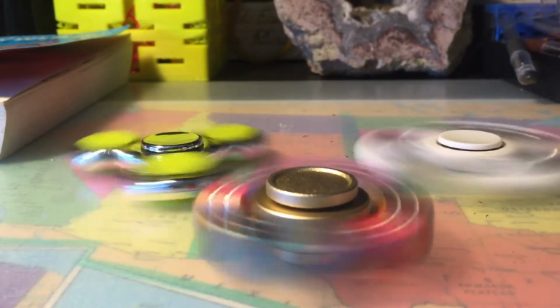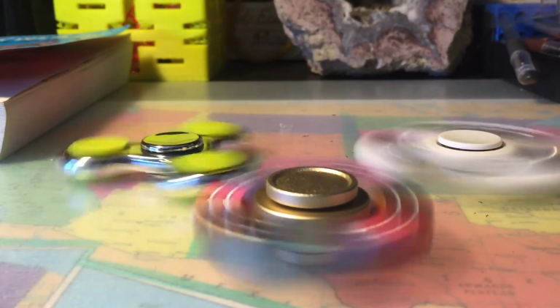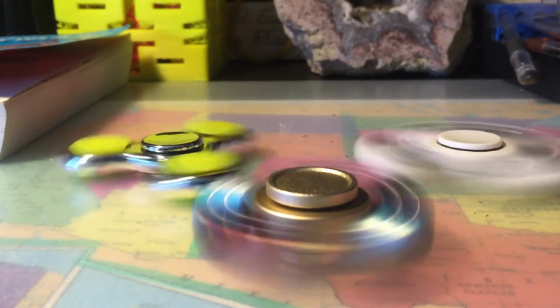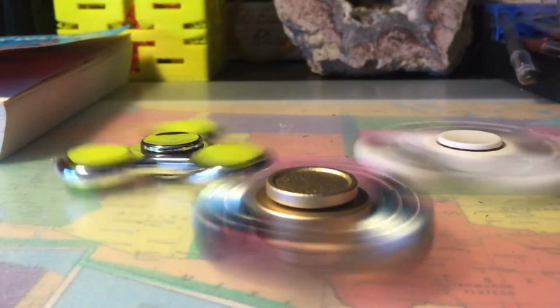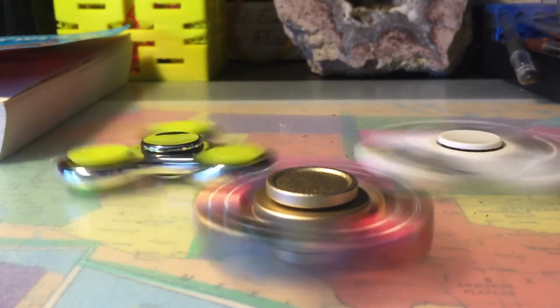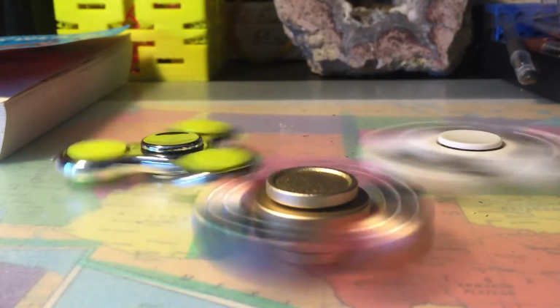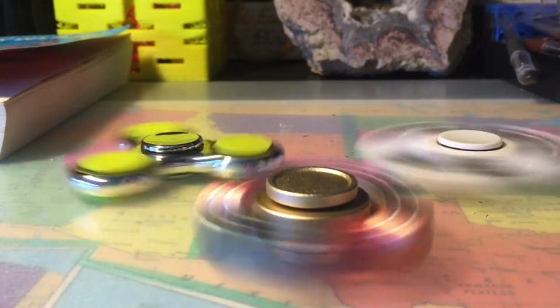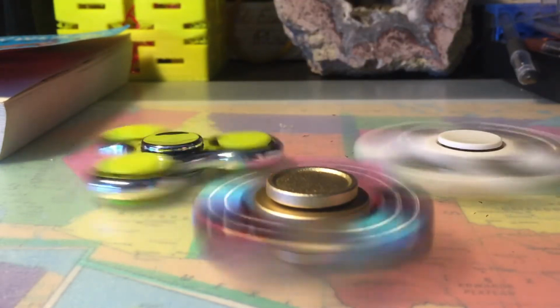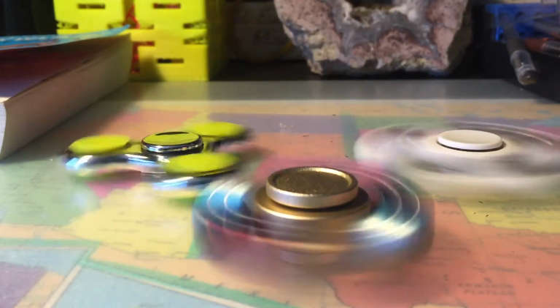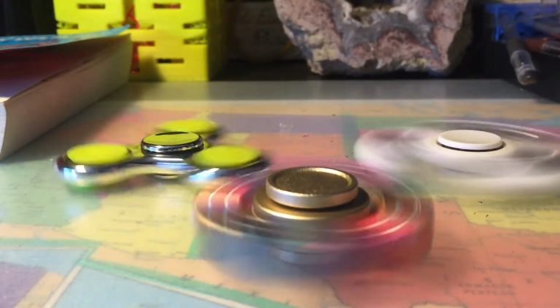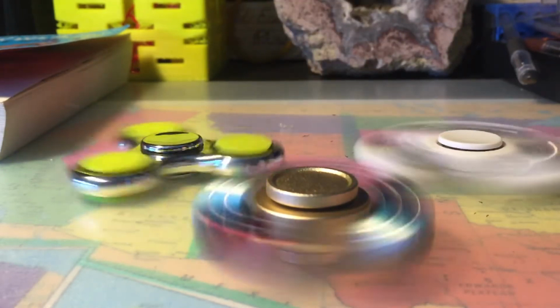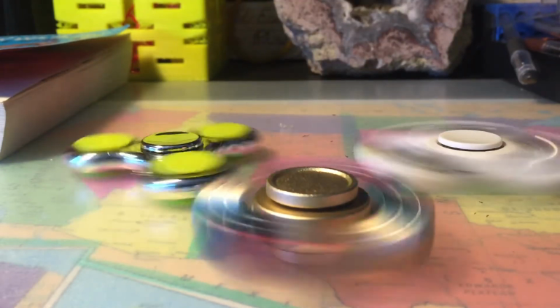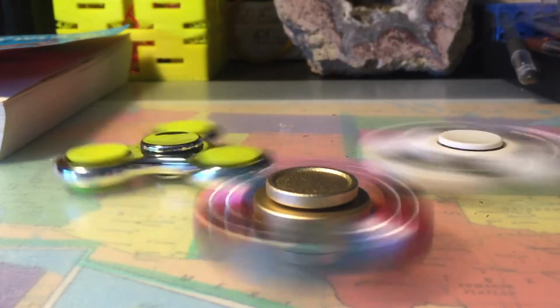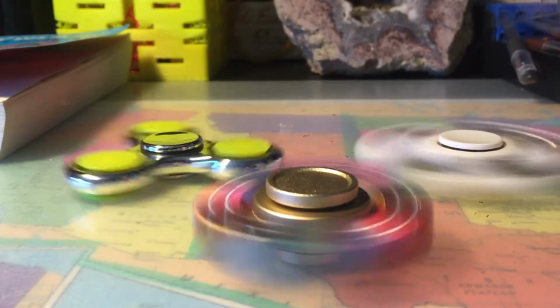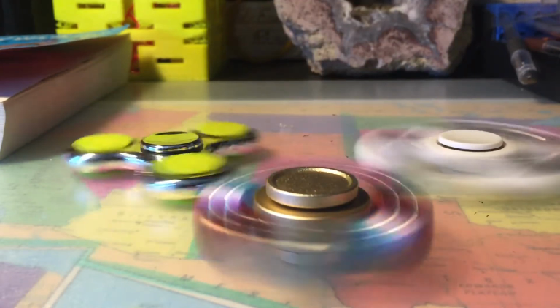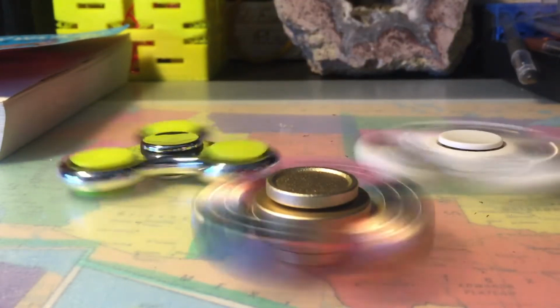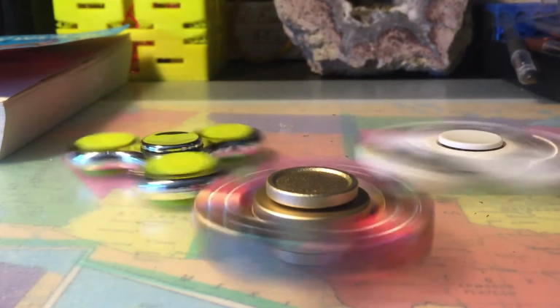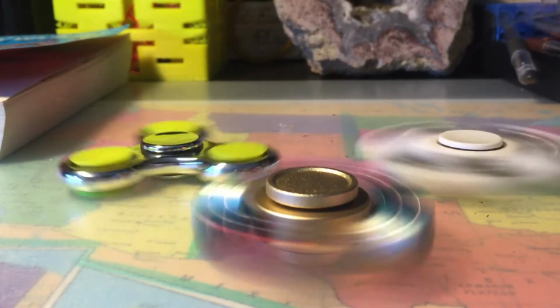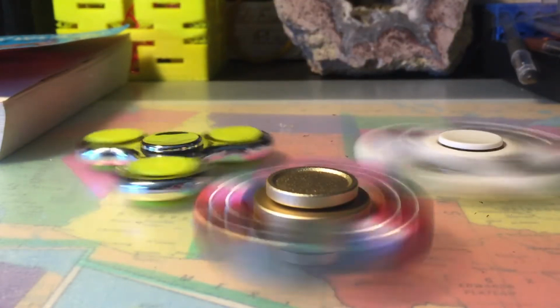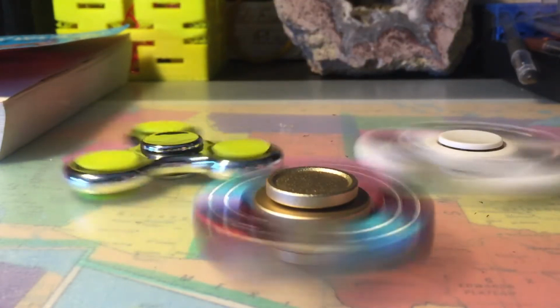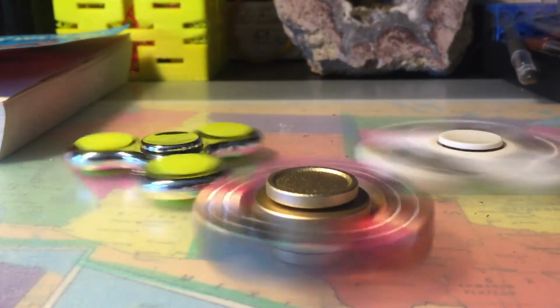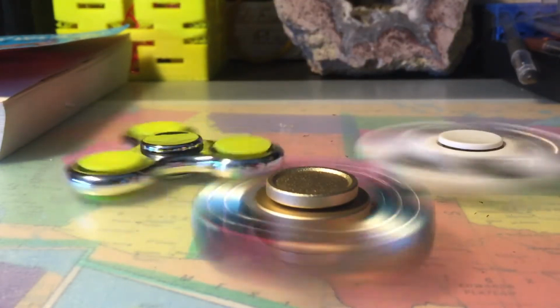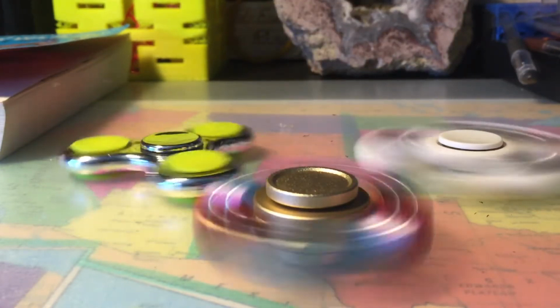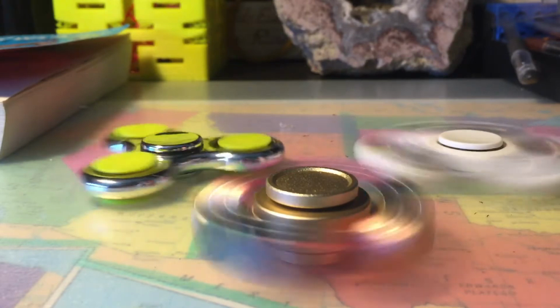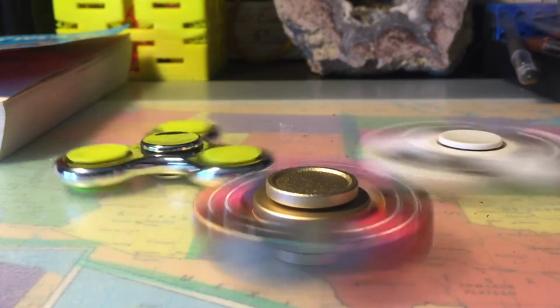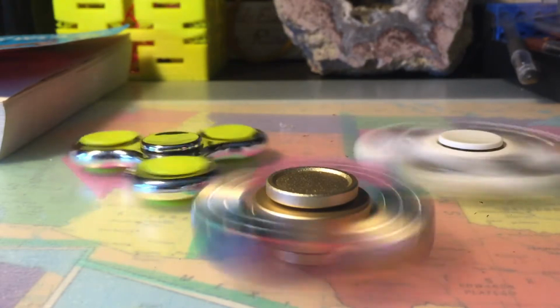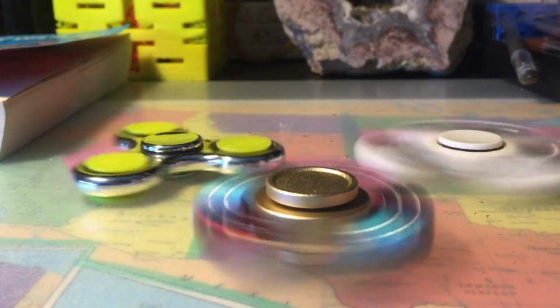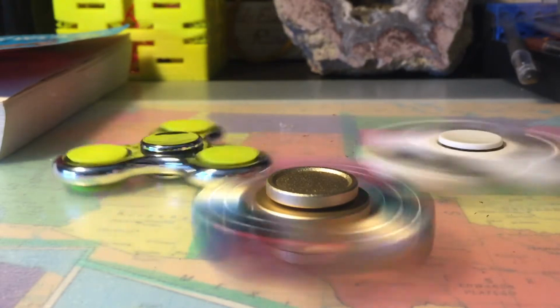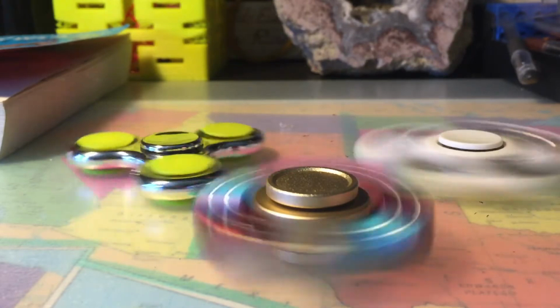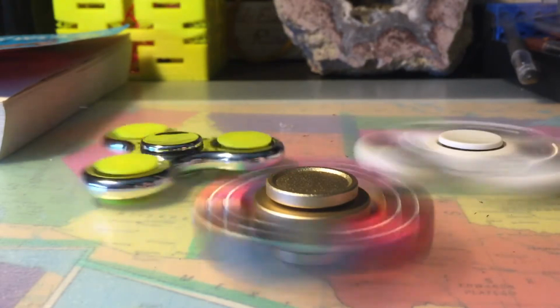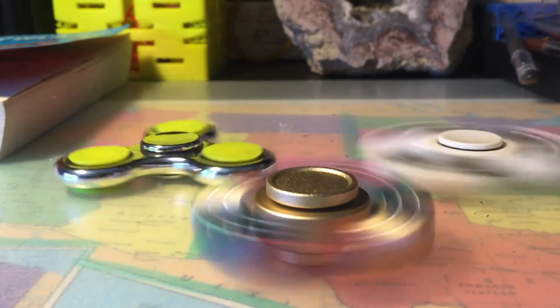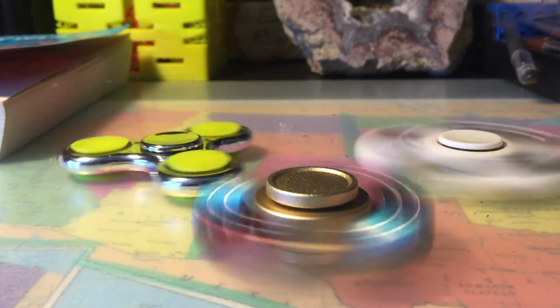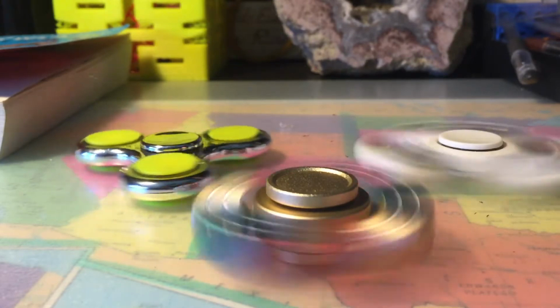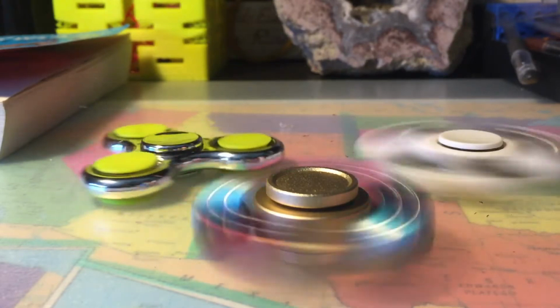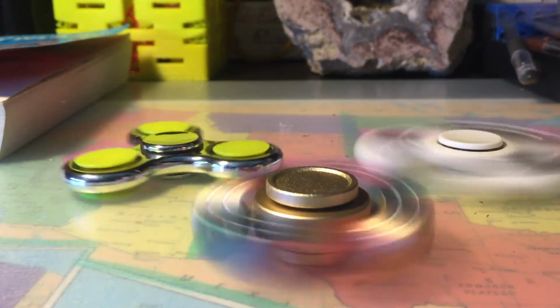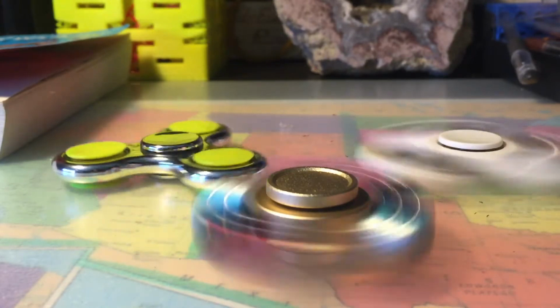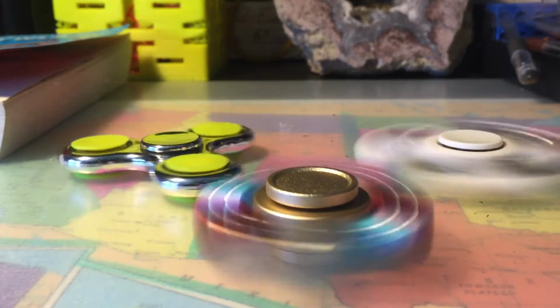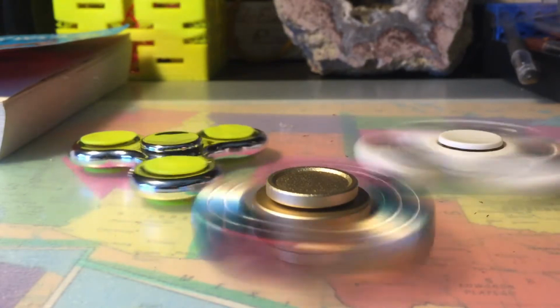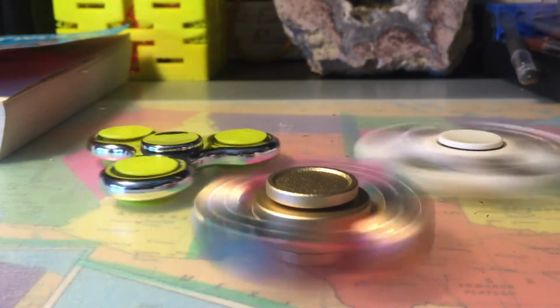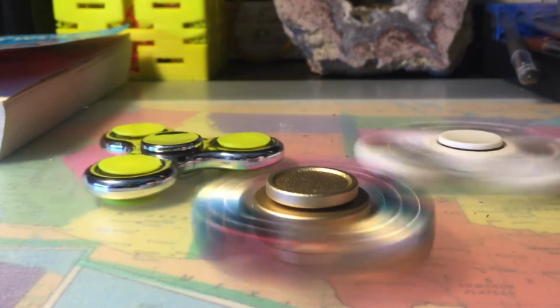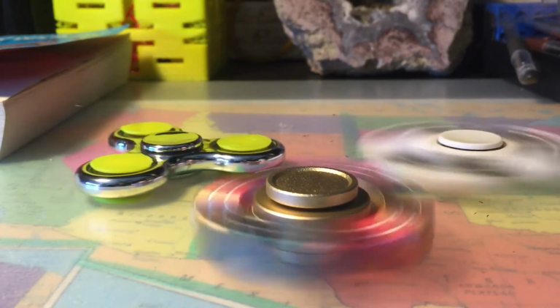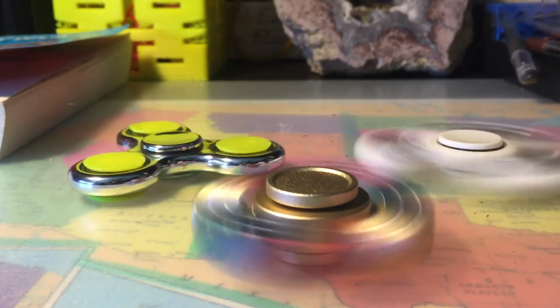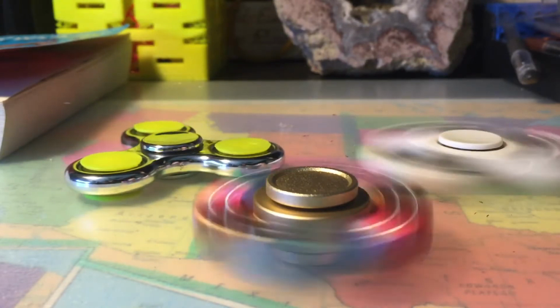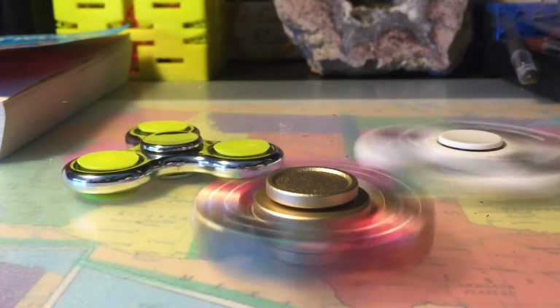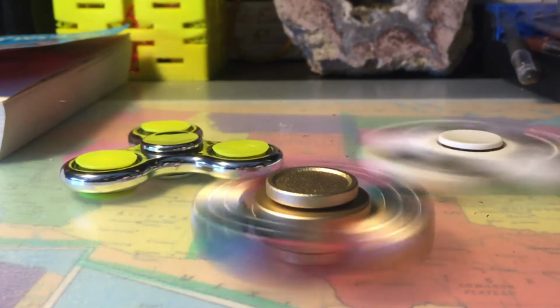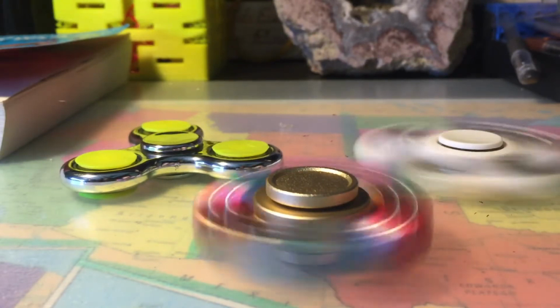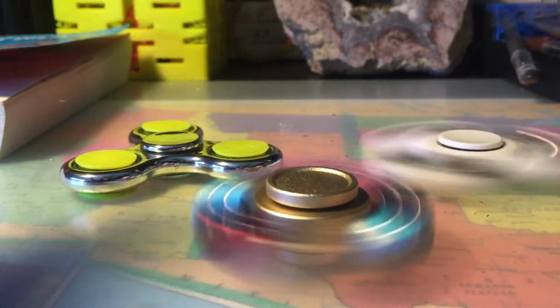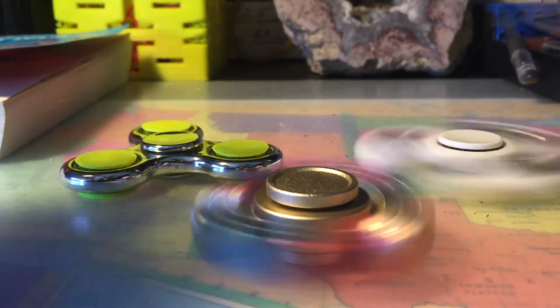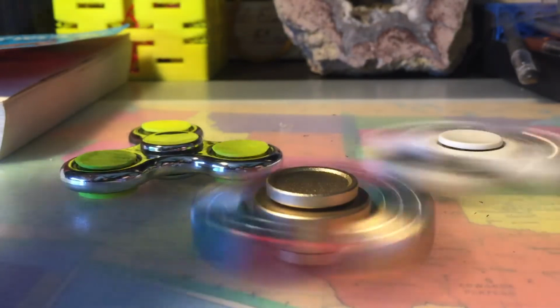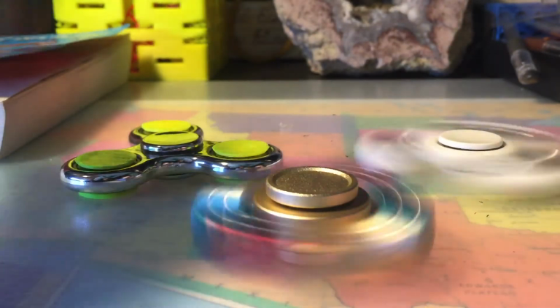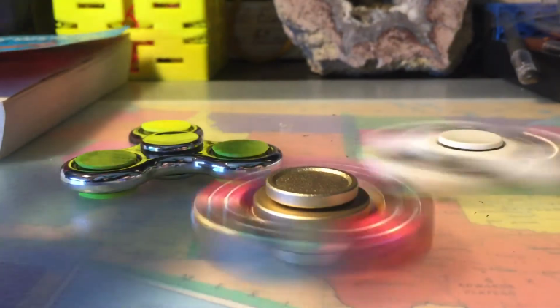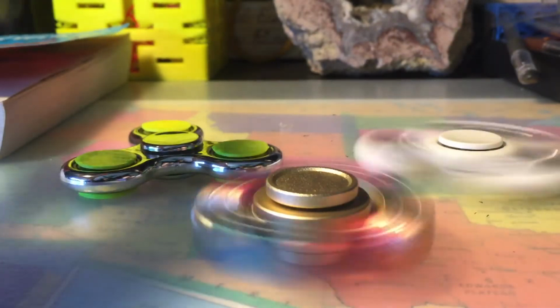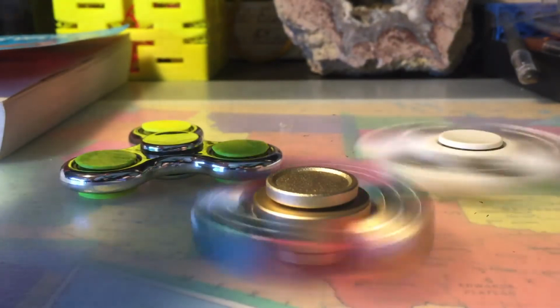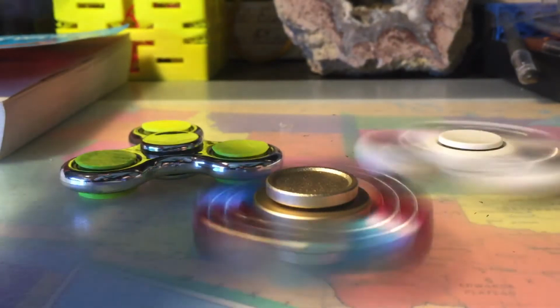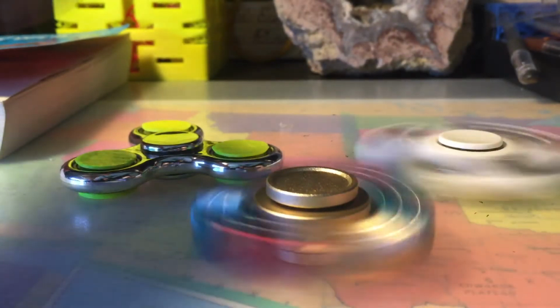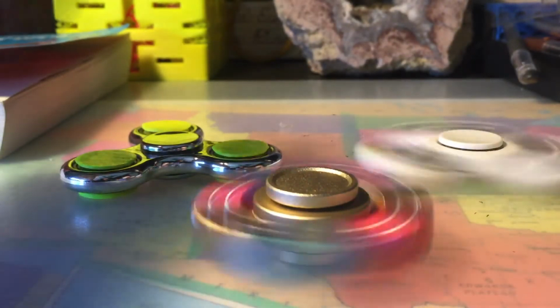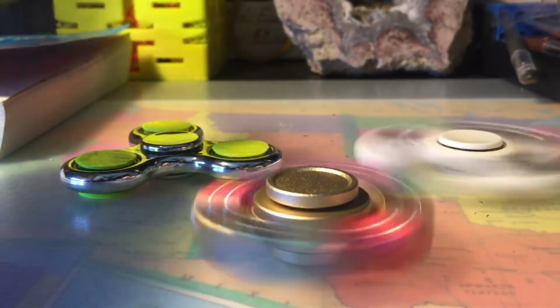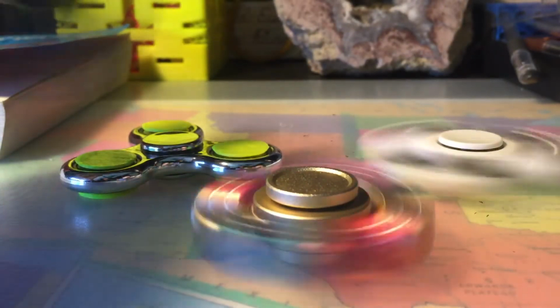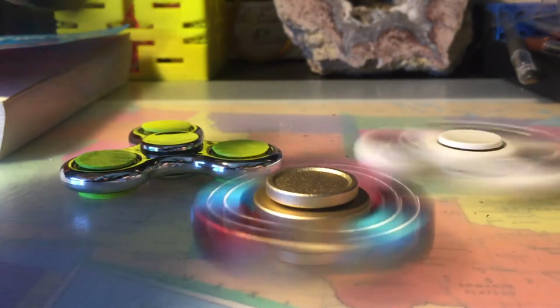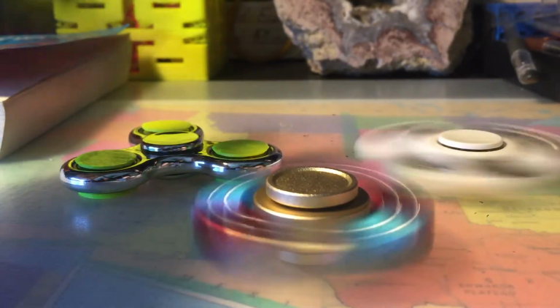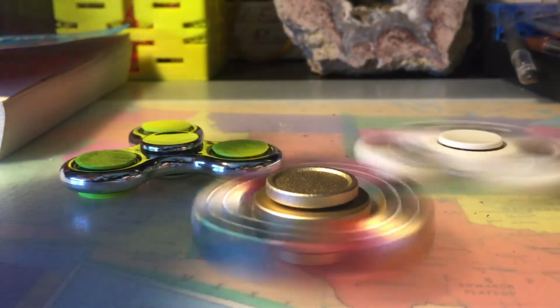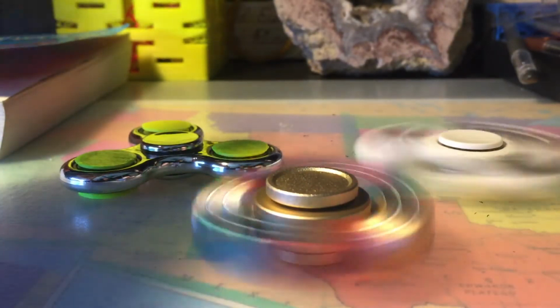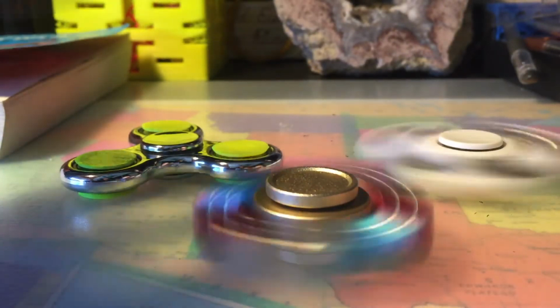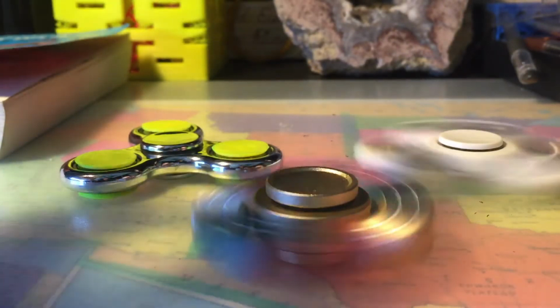It looks like the $7 one is already pooping out. That's why you never want to buy a $7 fidget spinner from 7-Eleven.